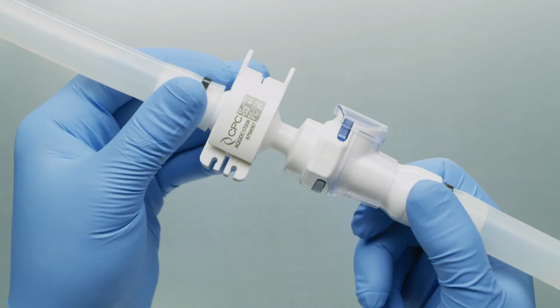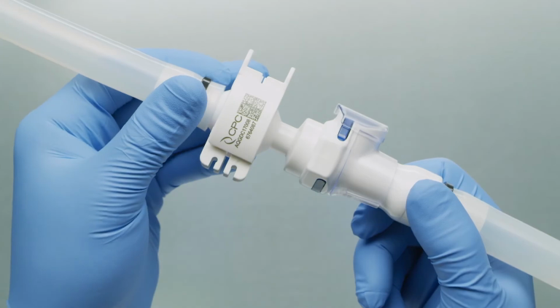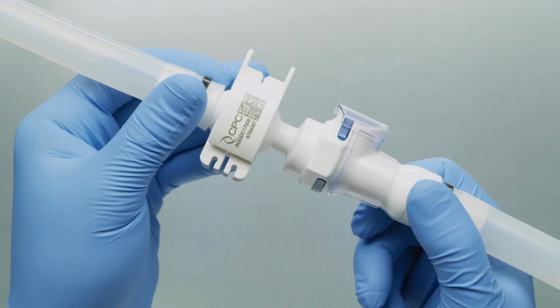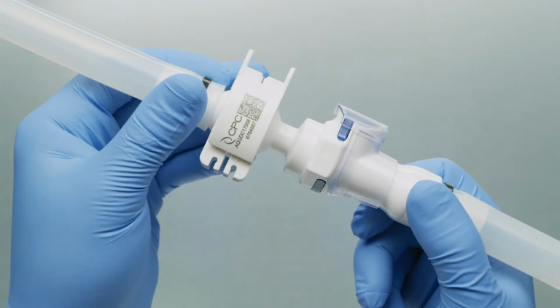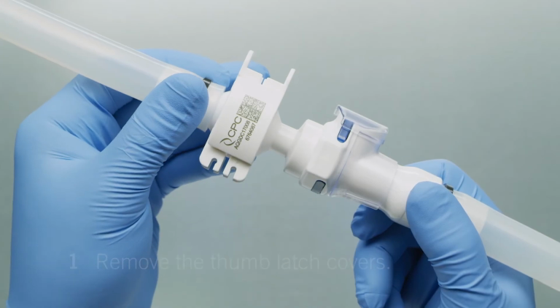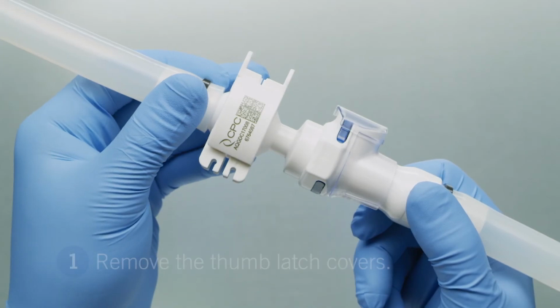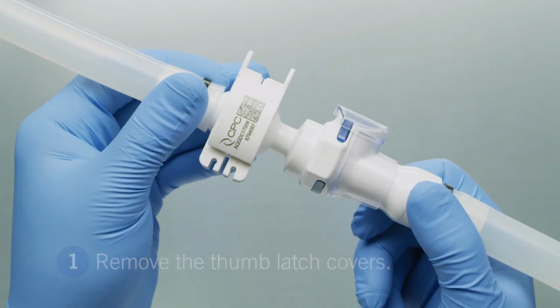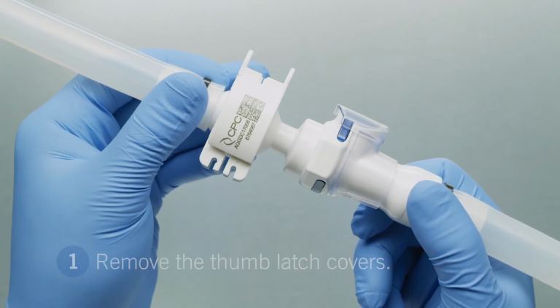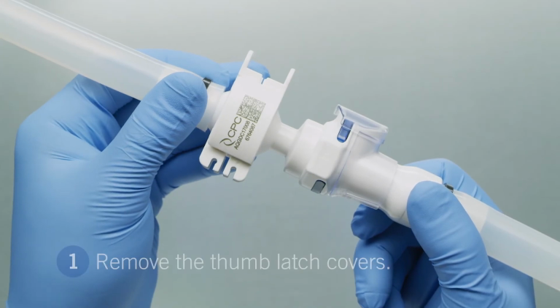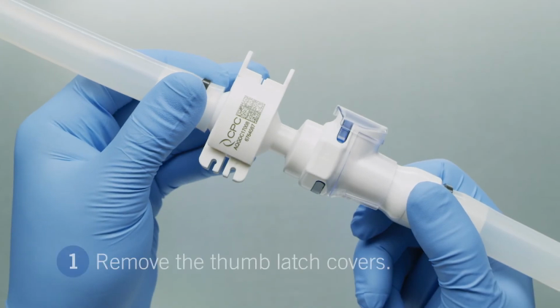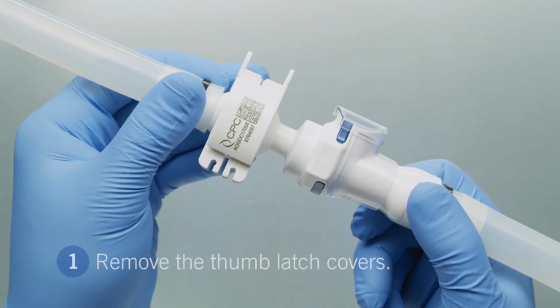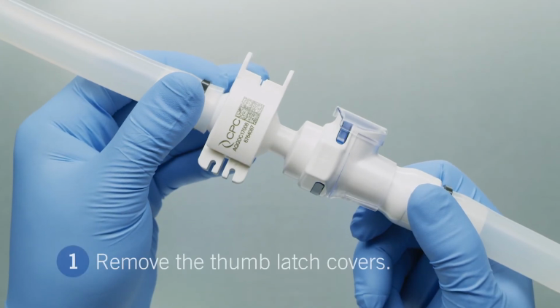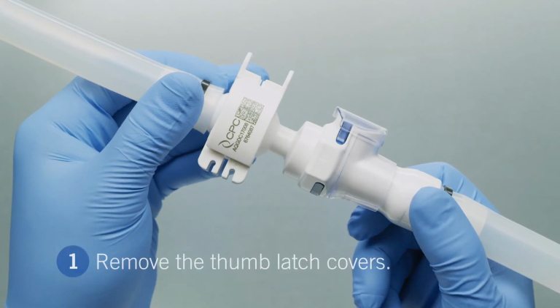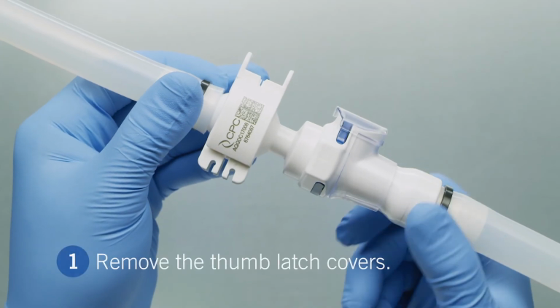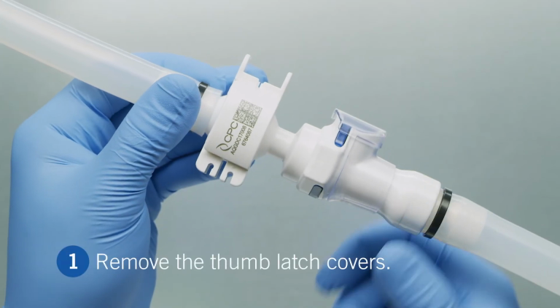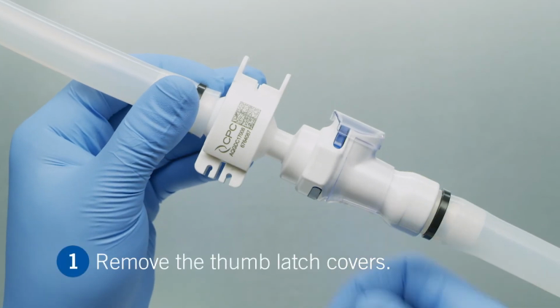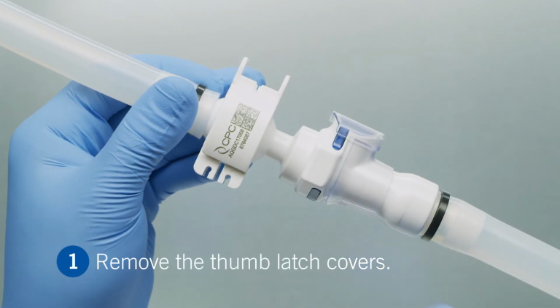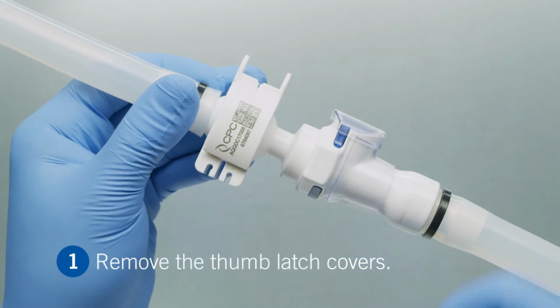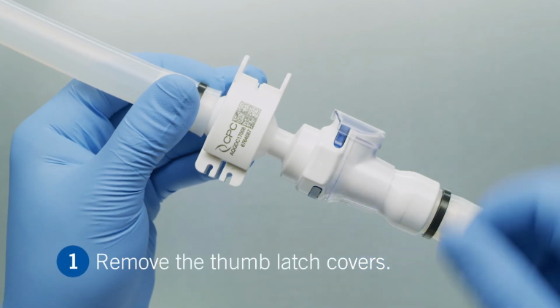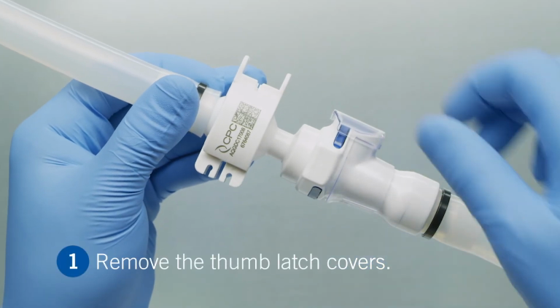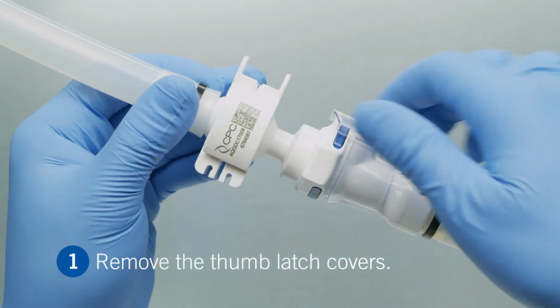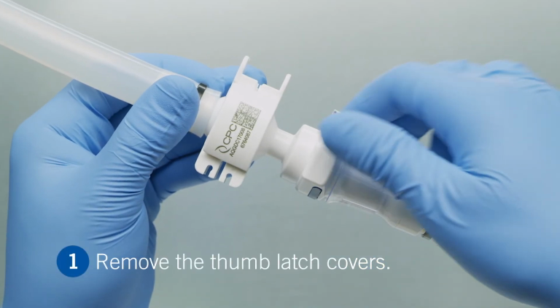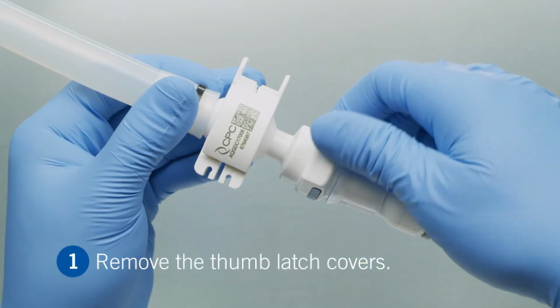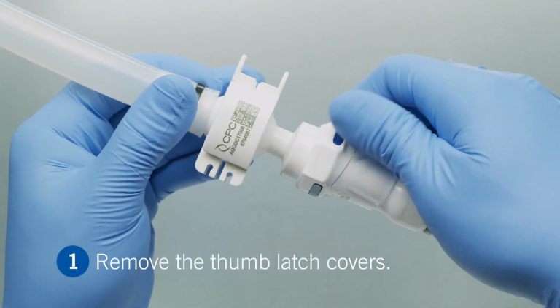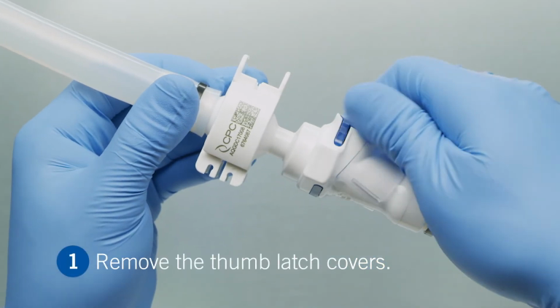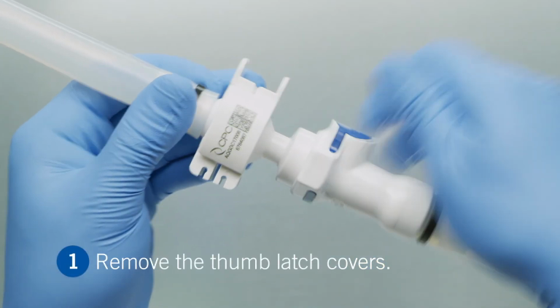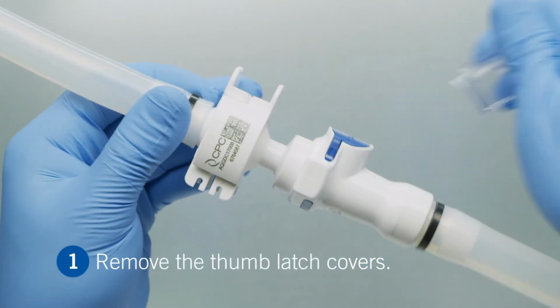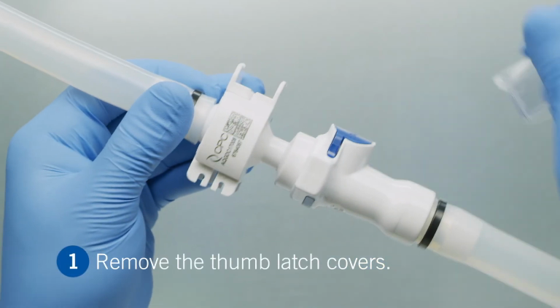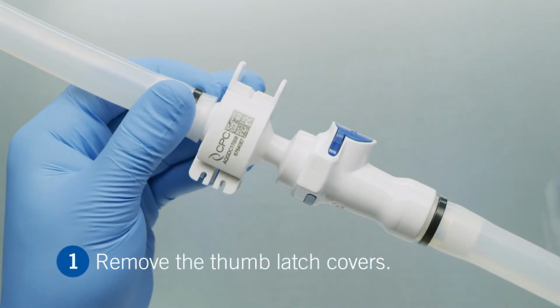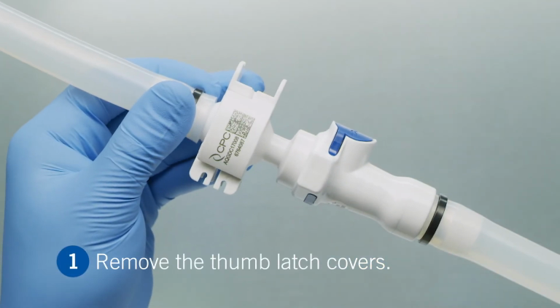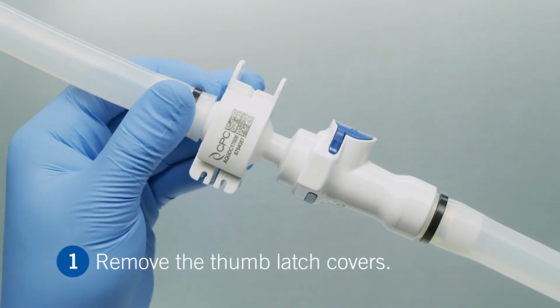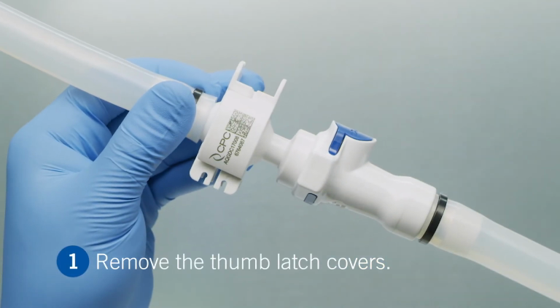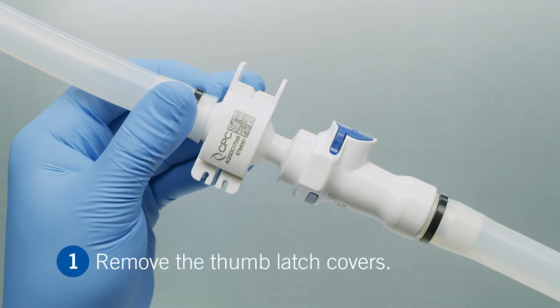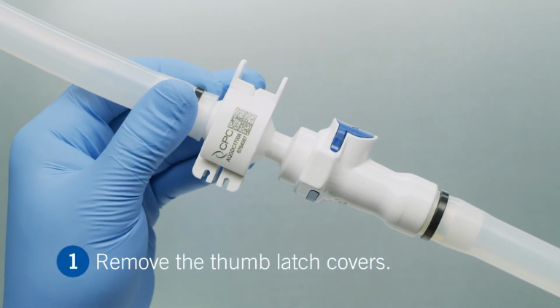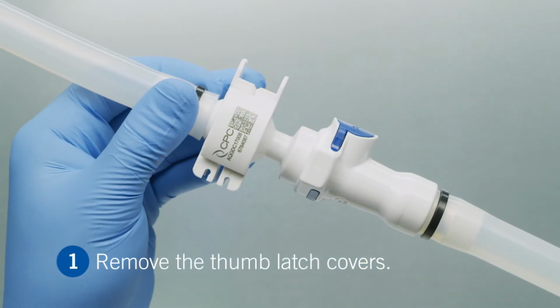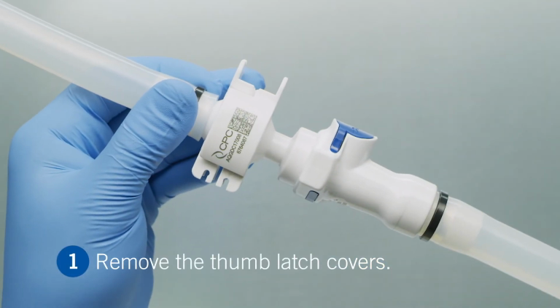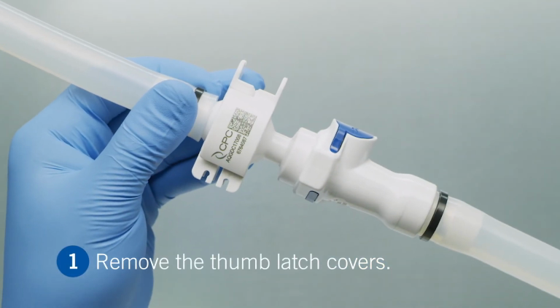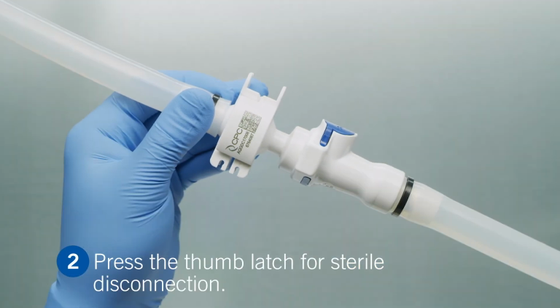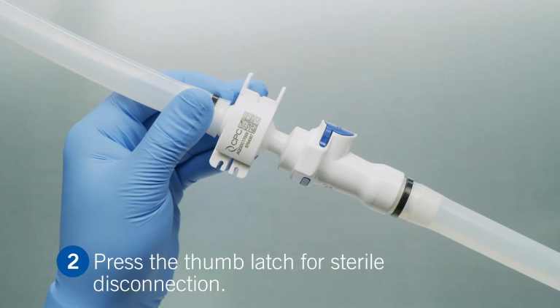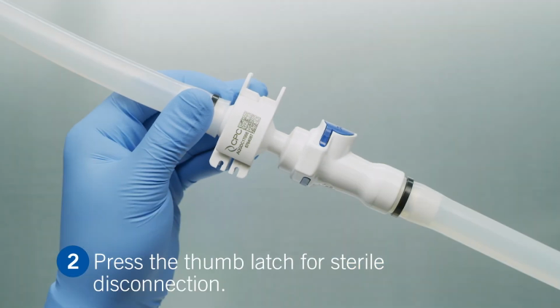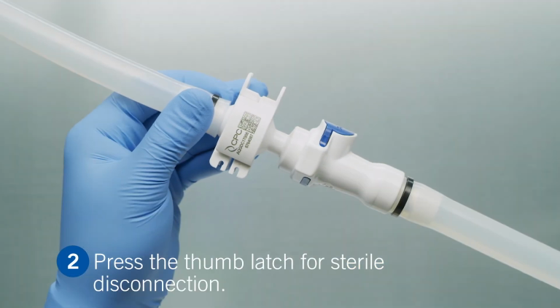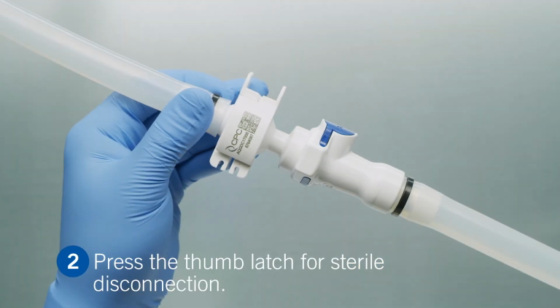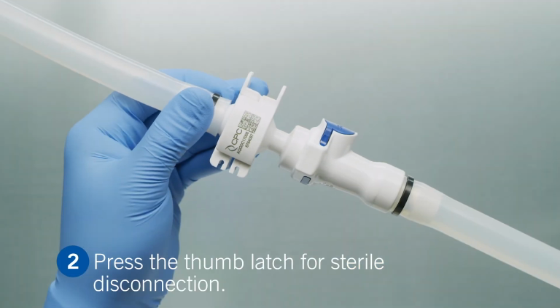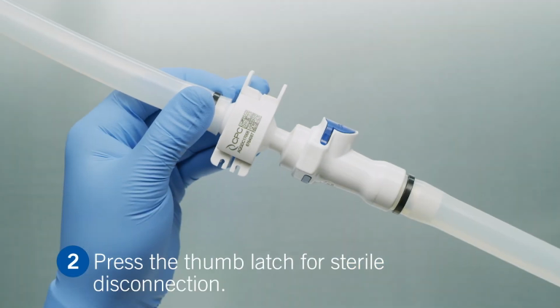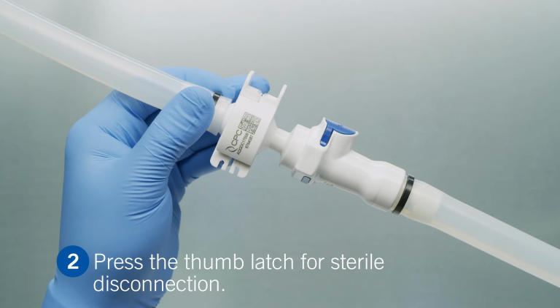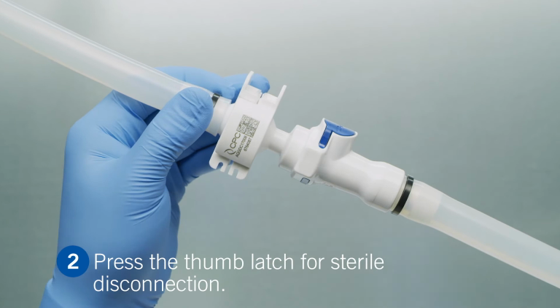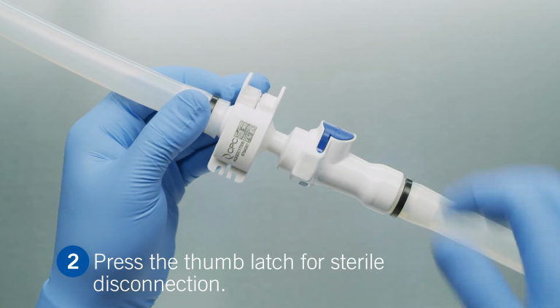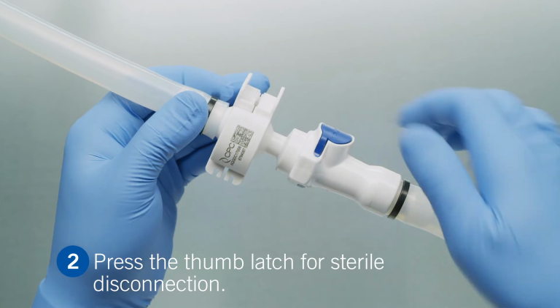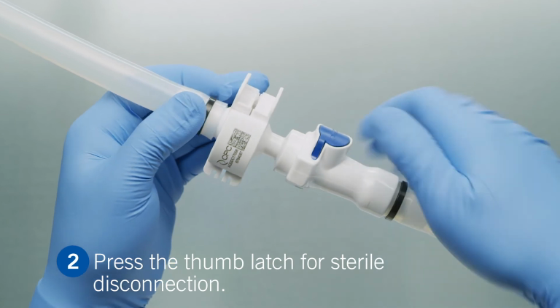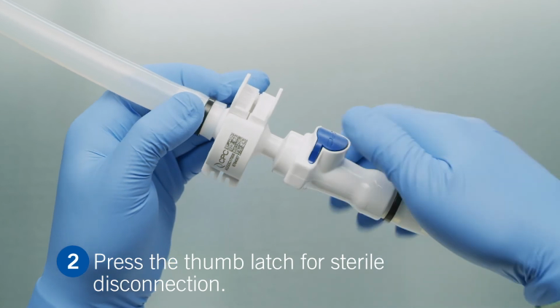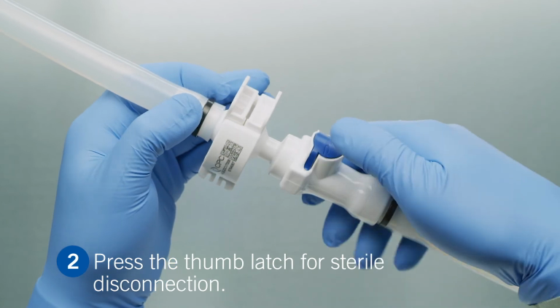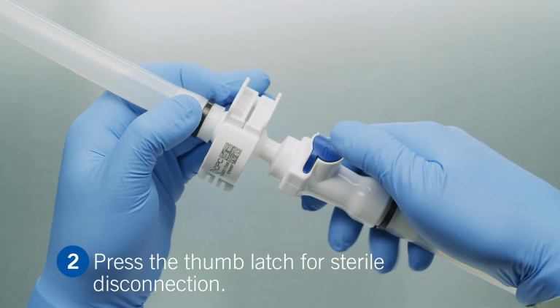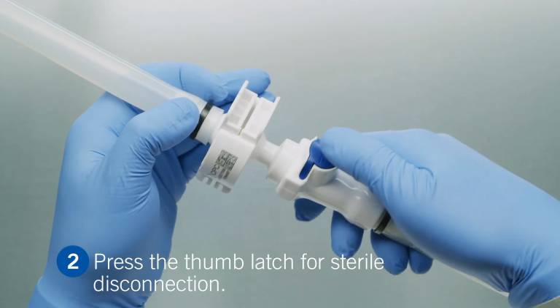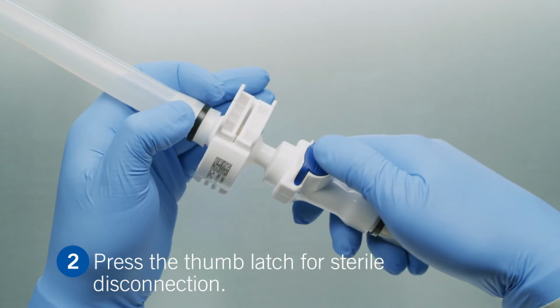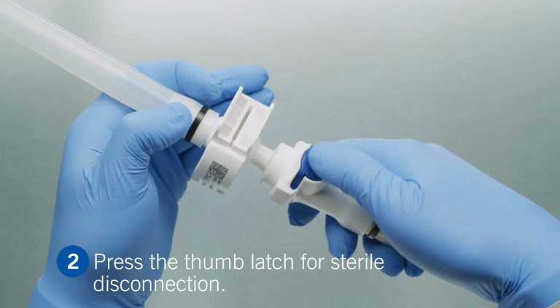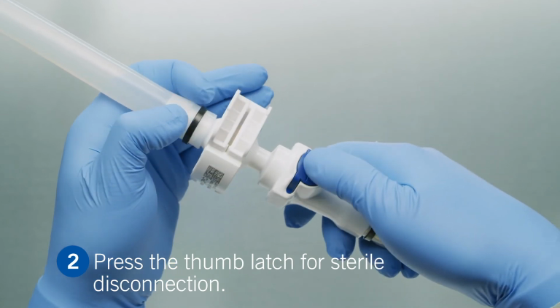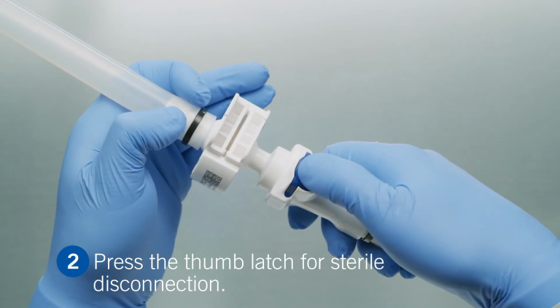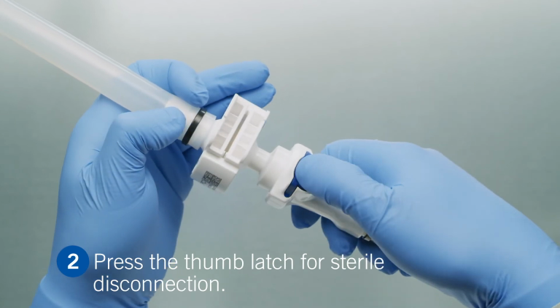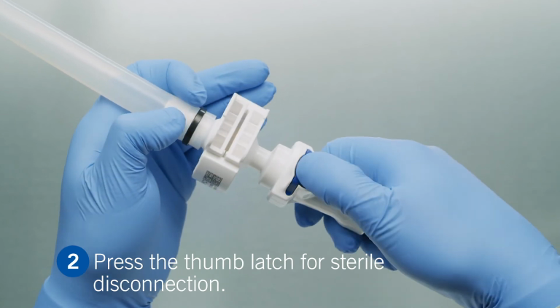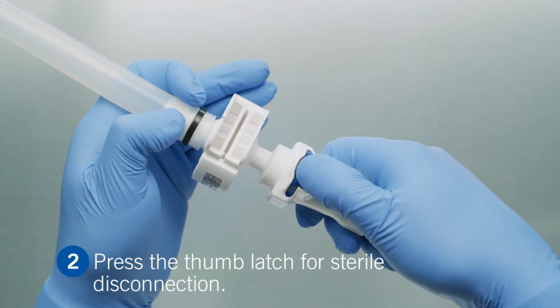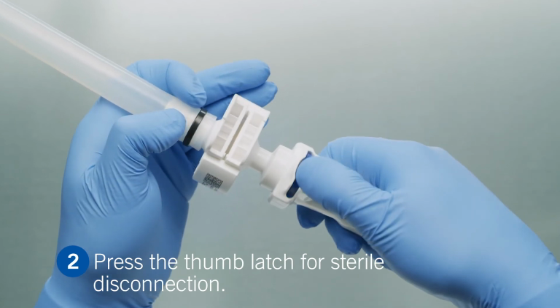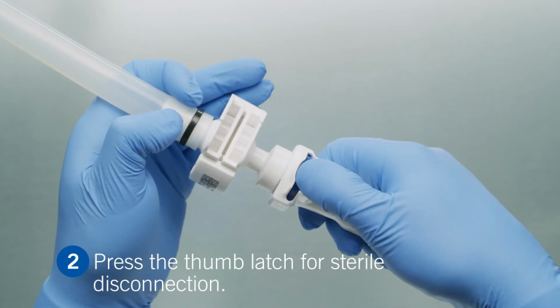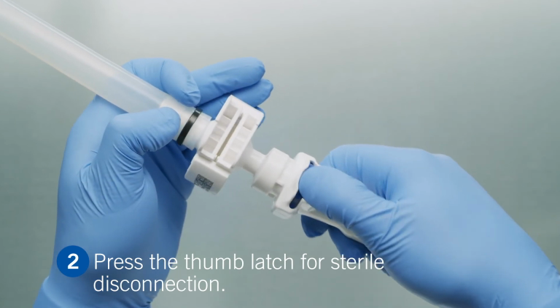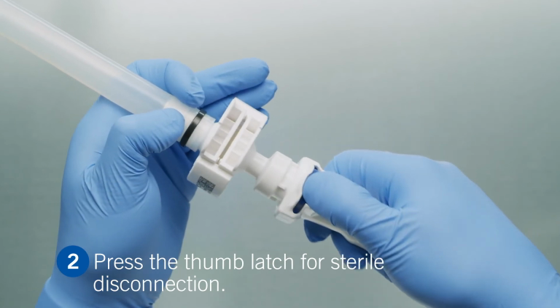First, remove the protective thumb latch cover. Then, press the thumb latch for a complete sterile disconnection.